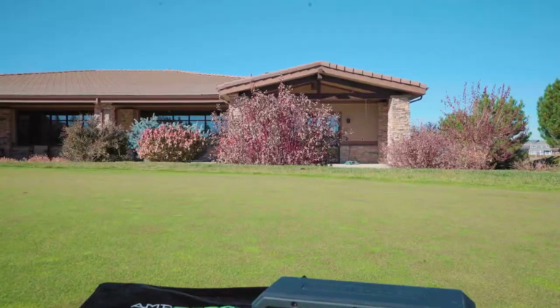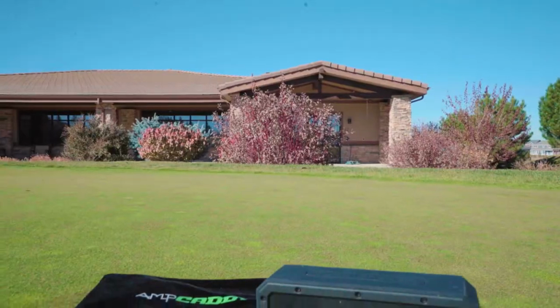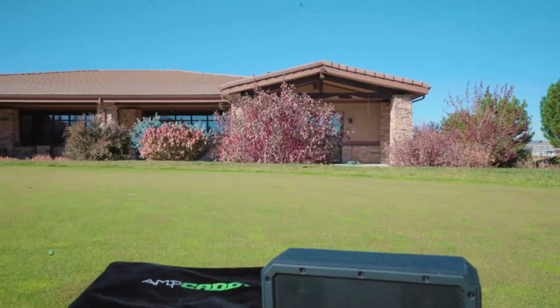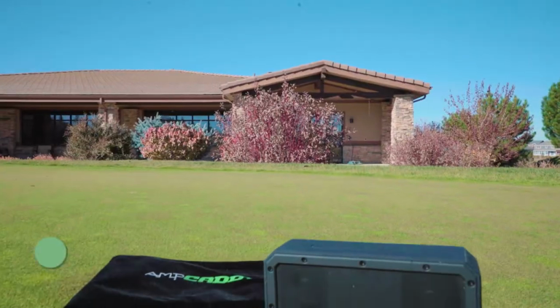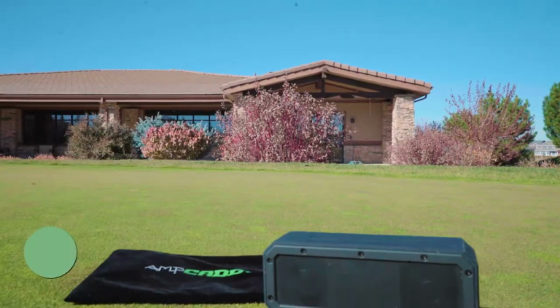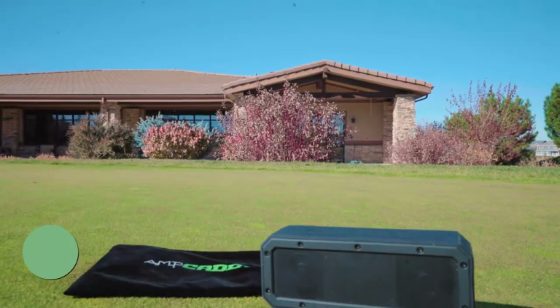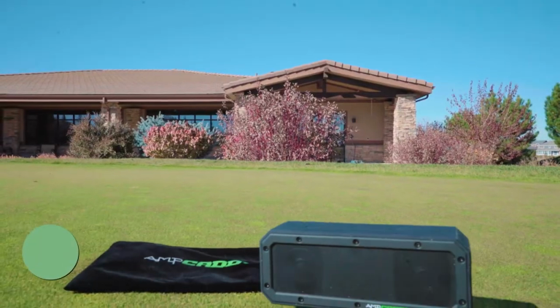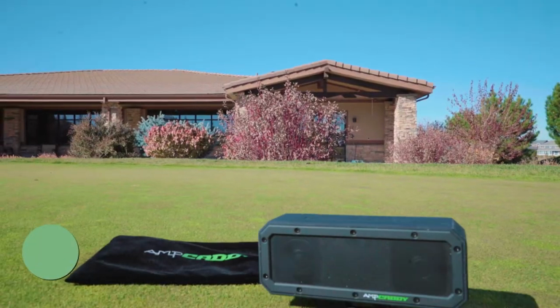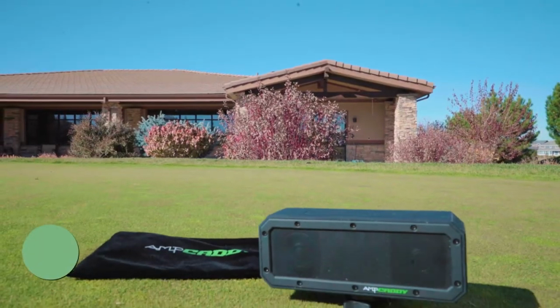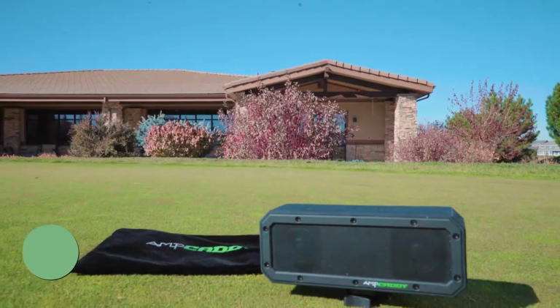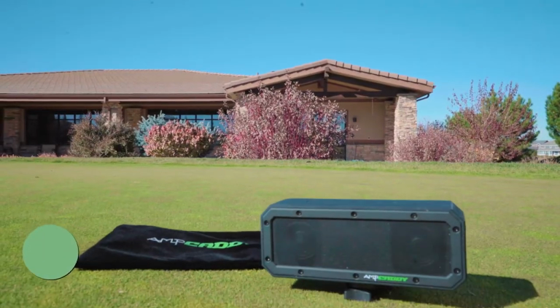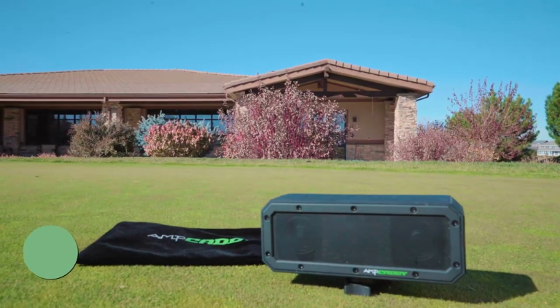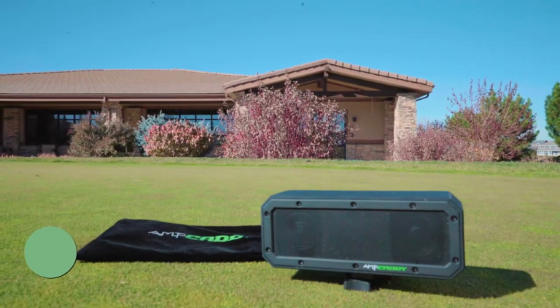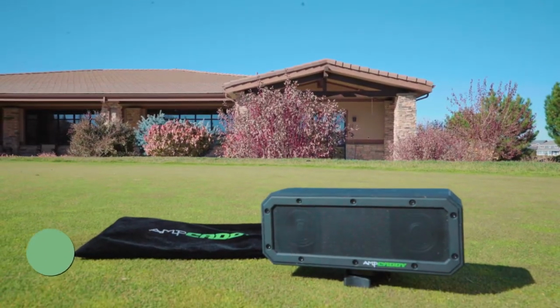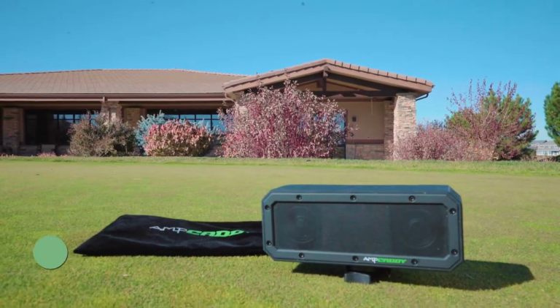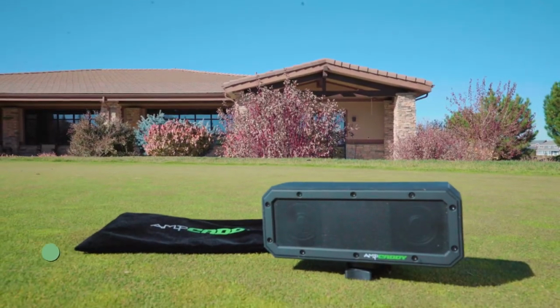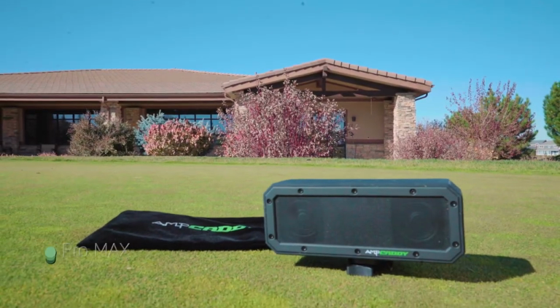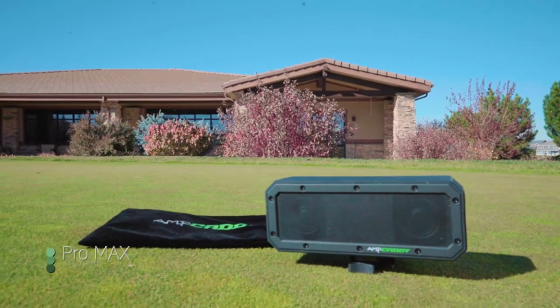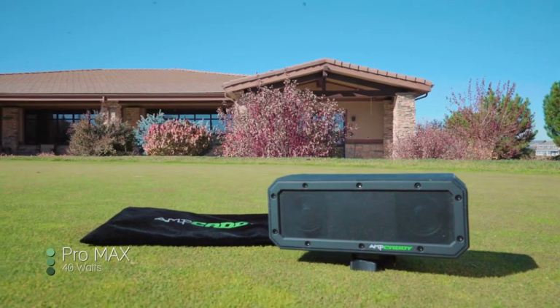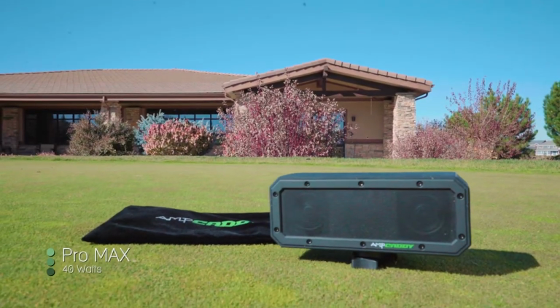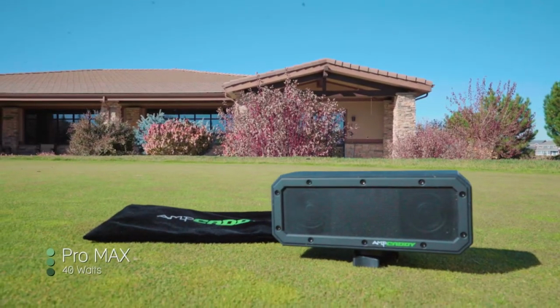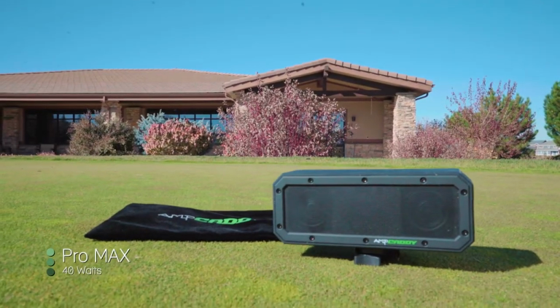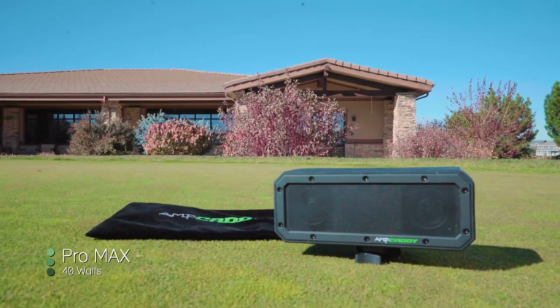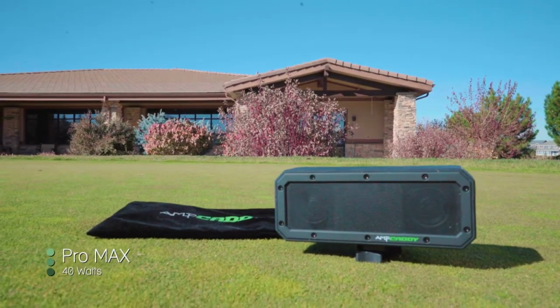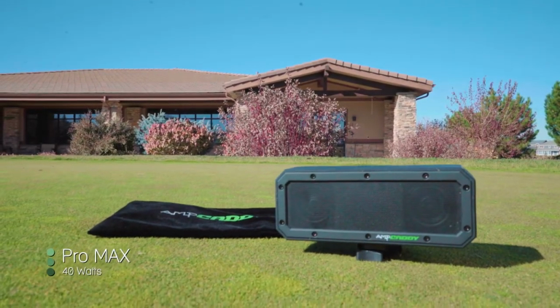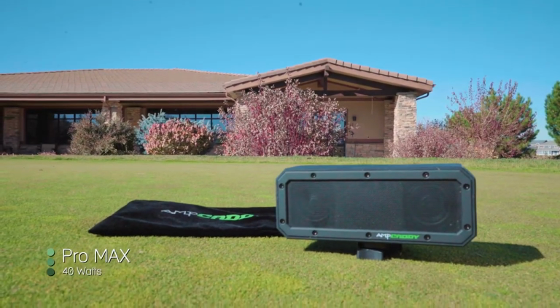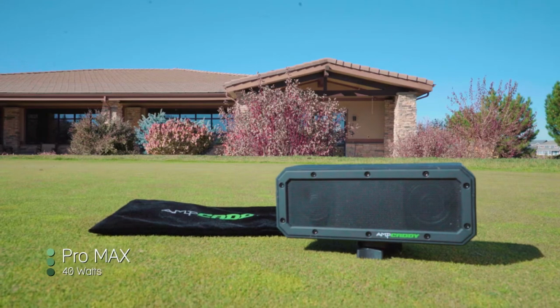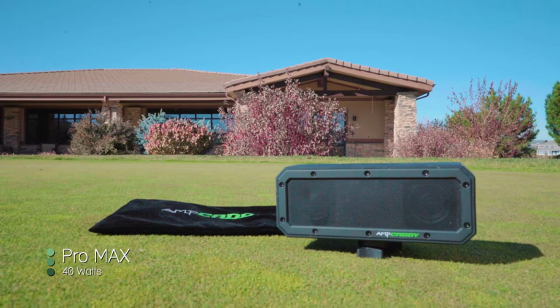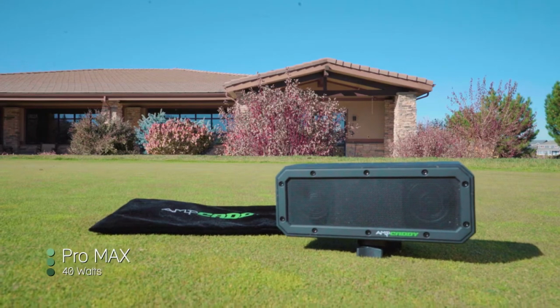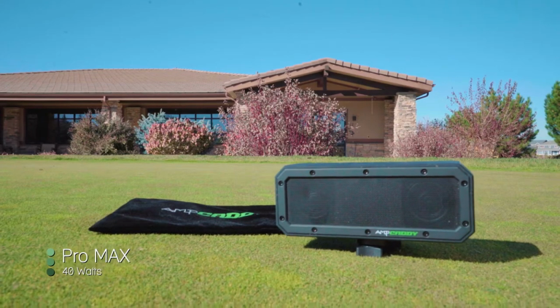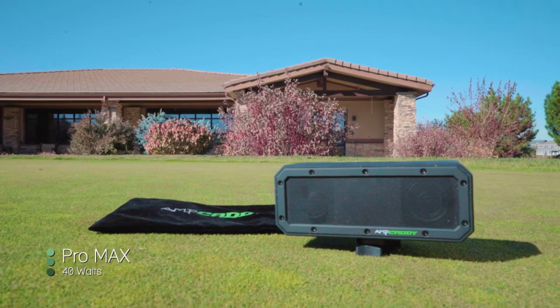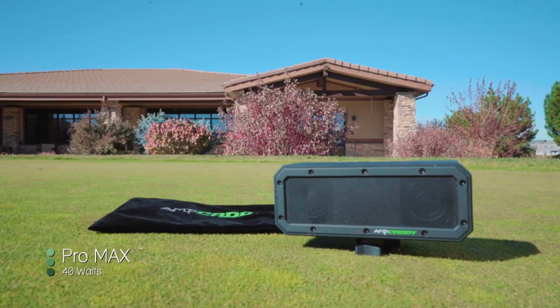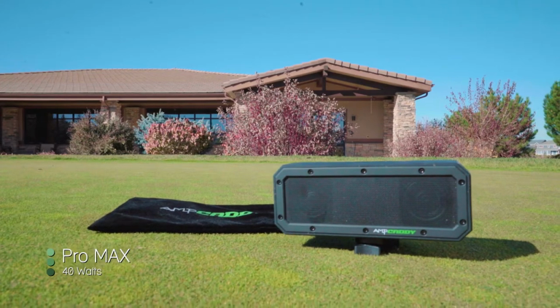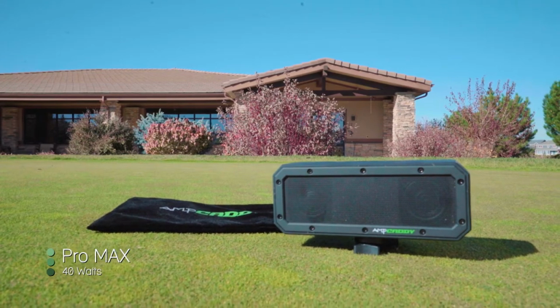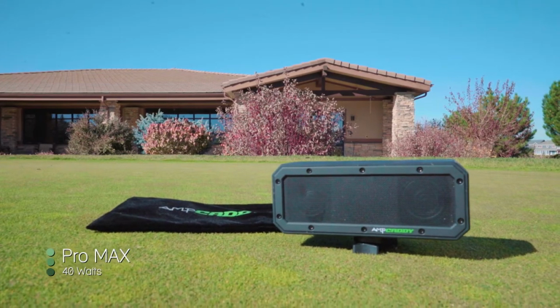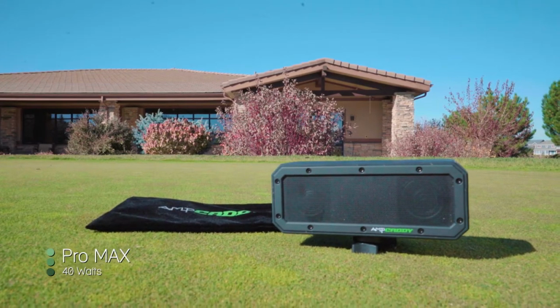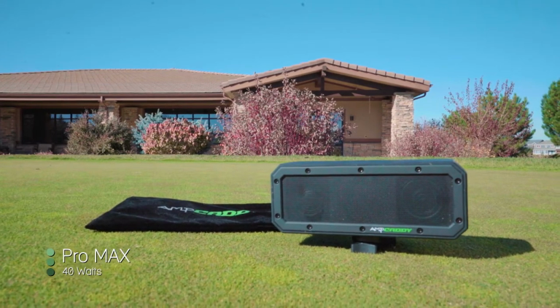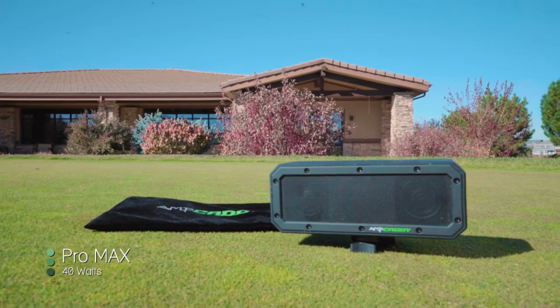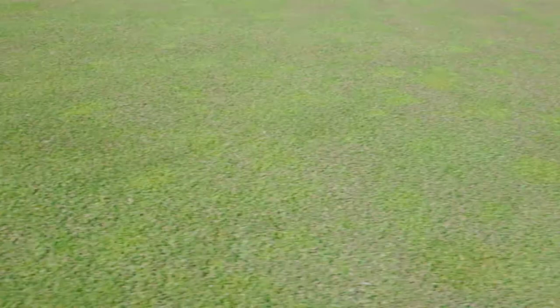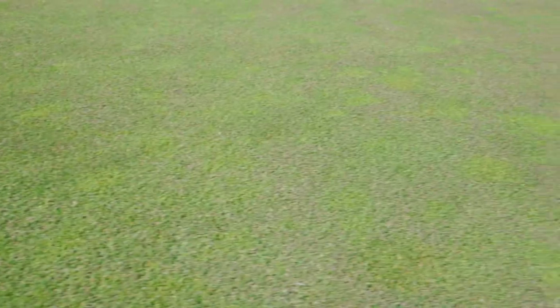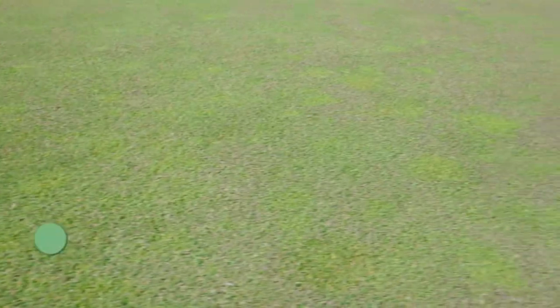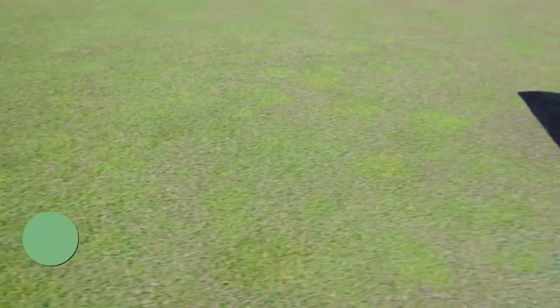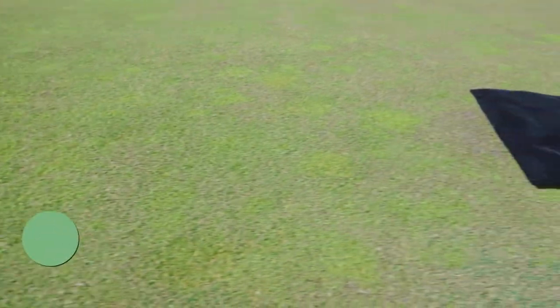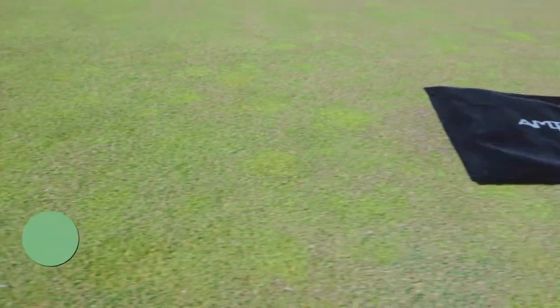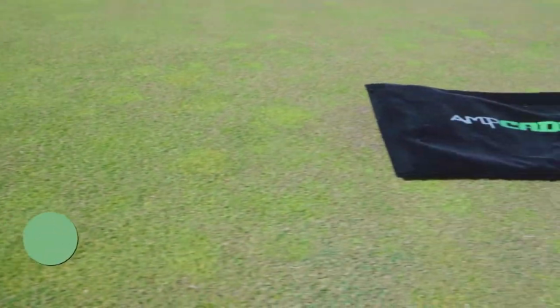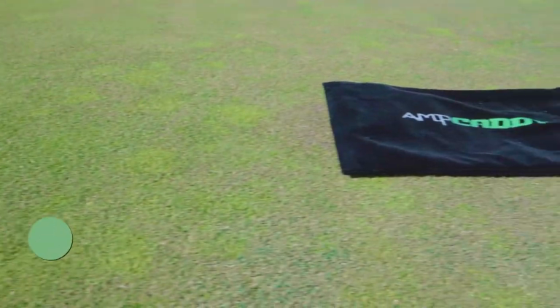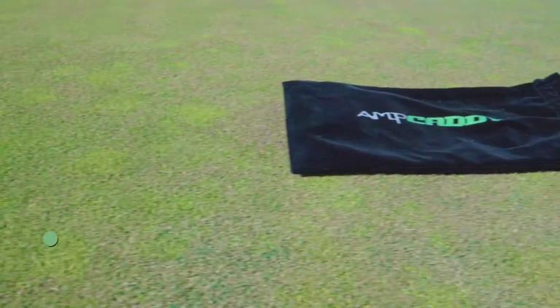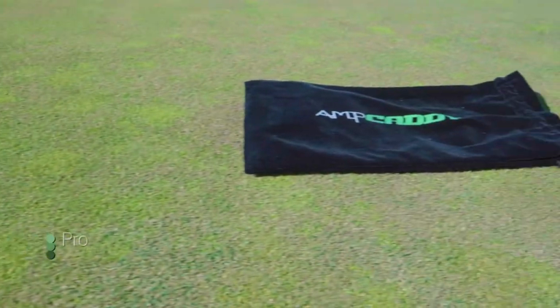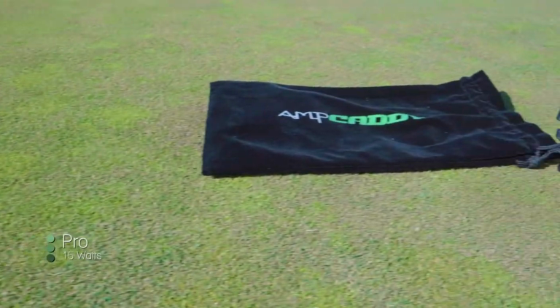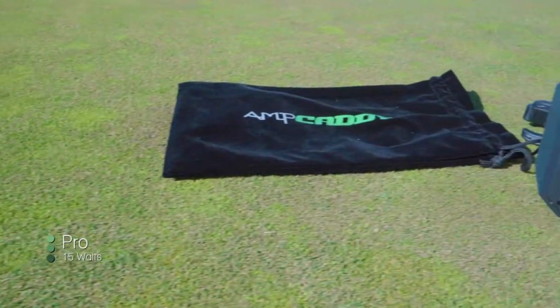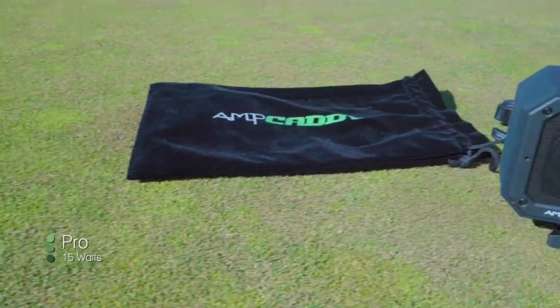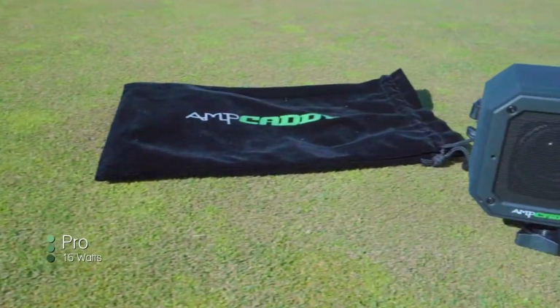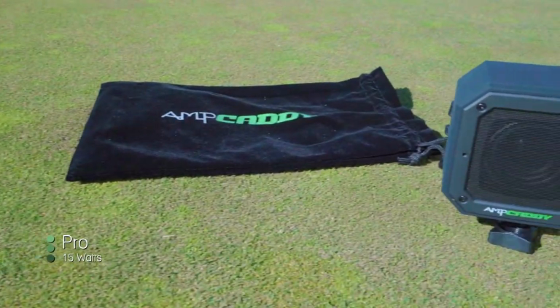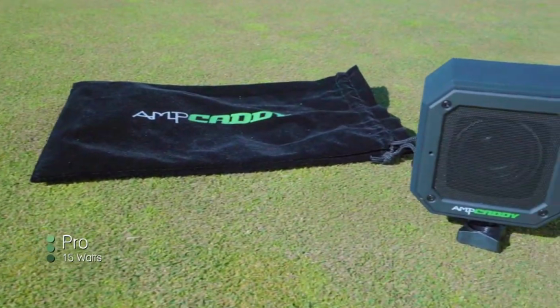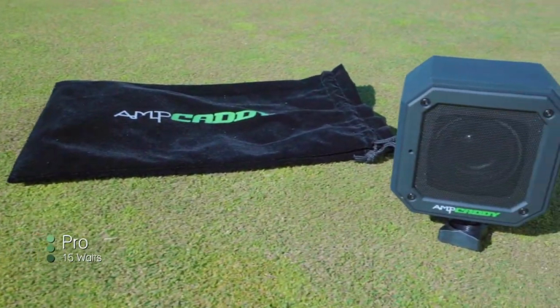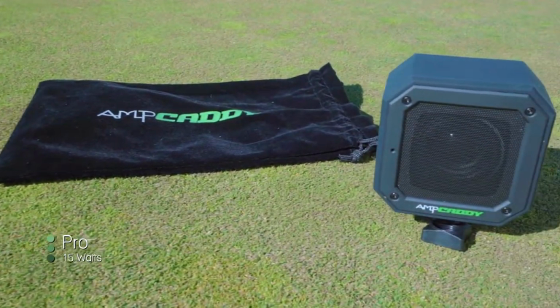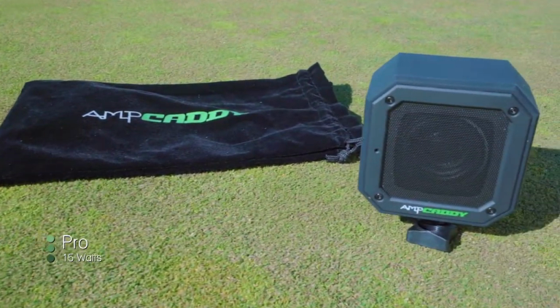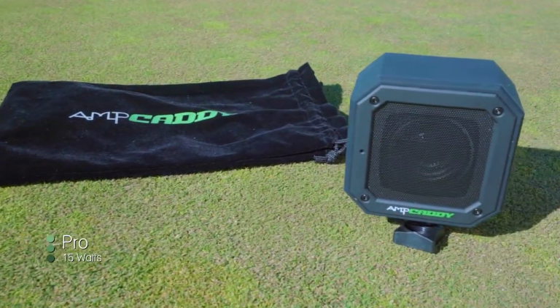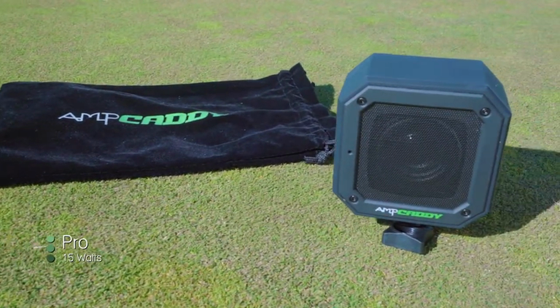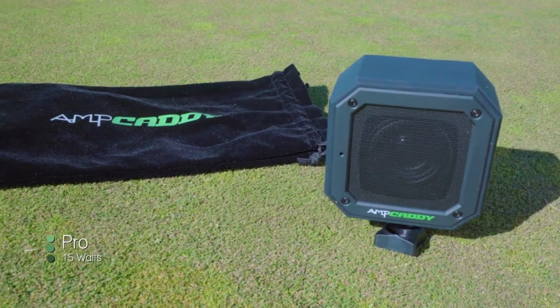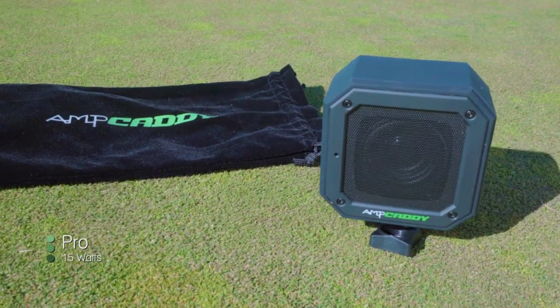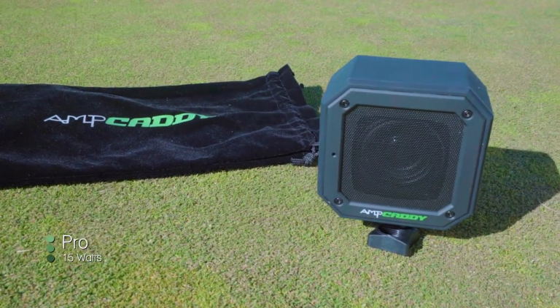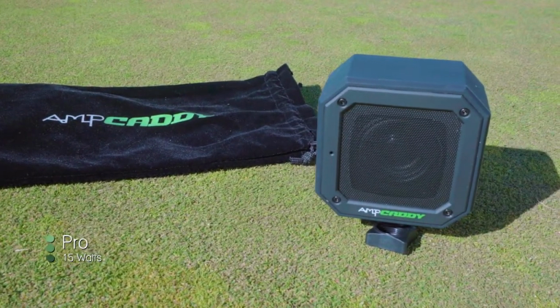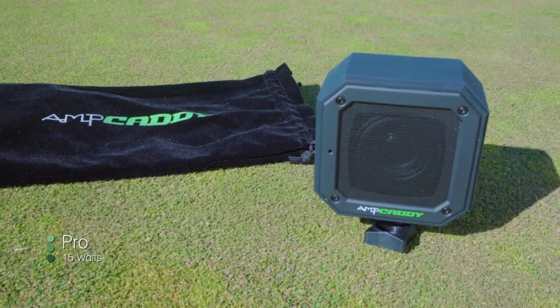The Amp Caddy has two models: it has the Pro Max, which has 40 watts, and then also the Pro, which is 15 watts.